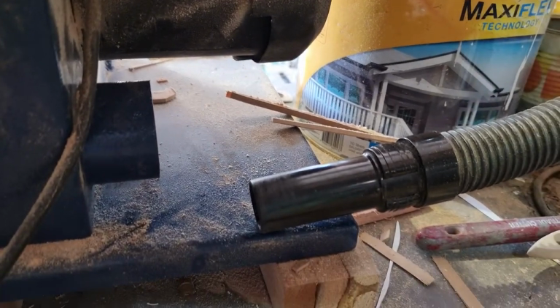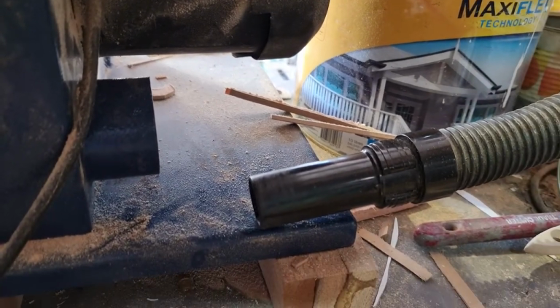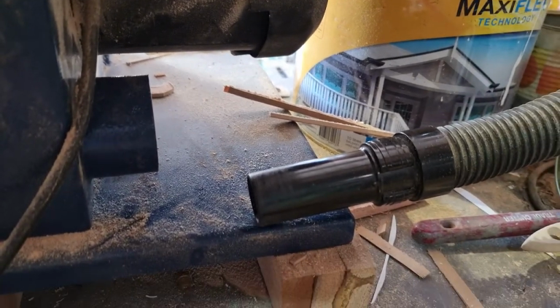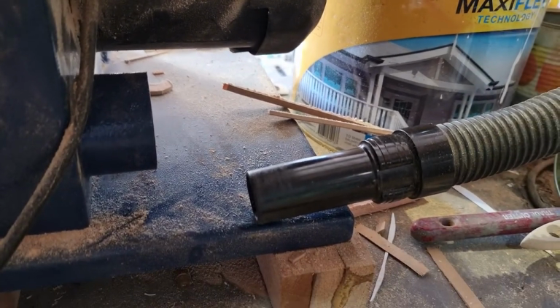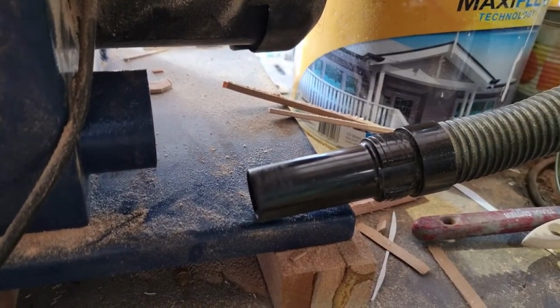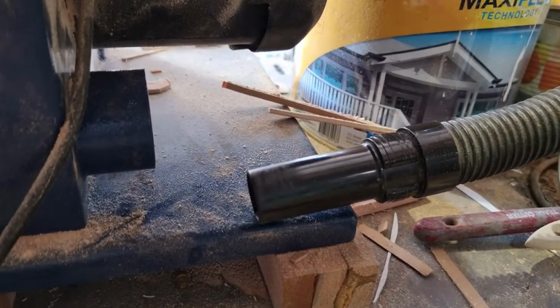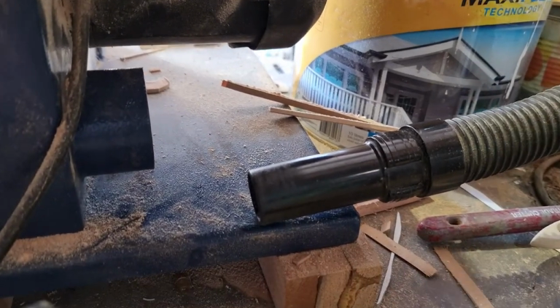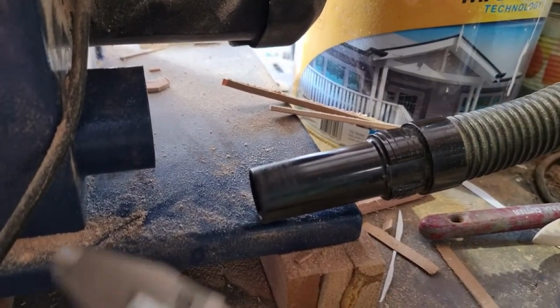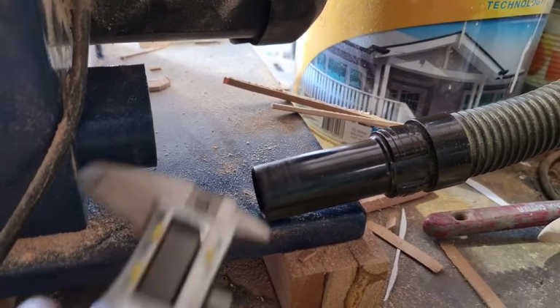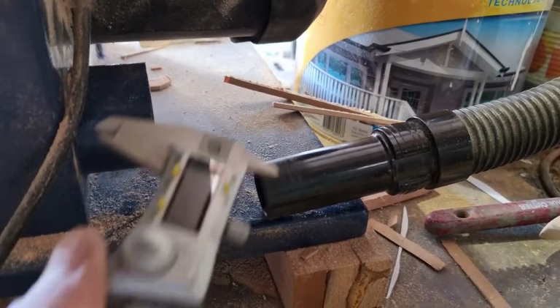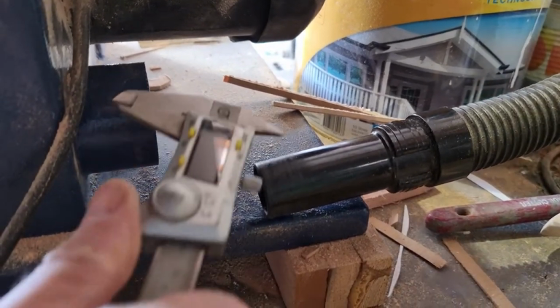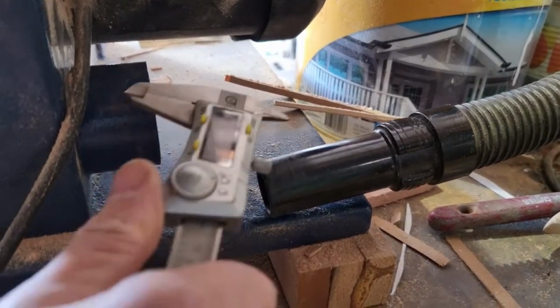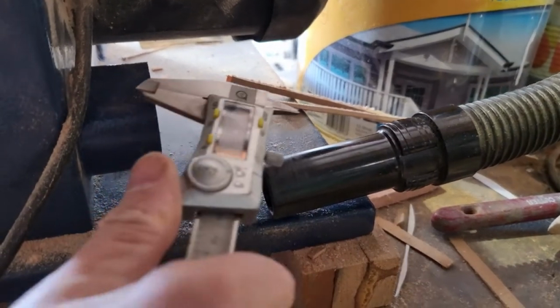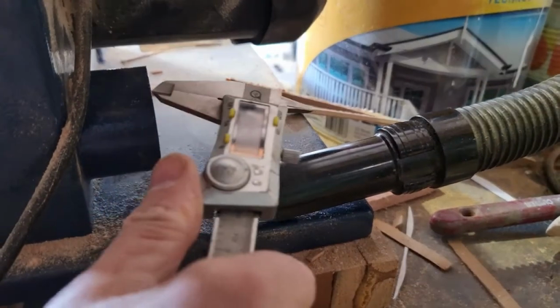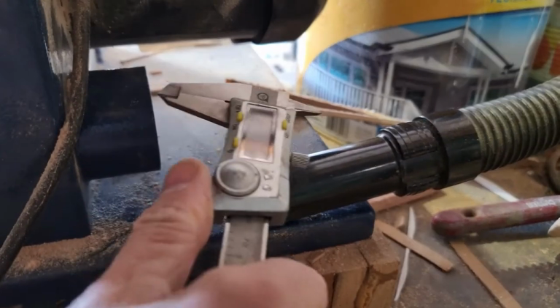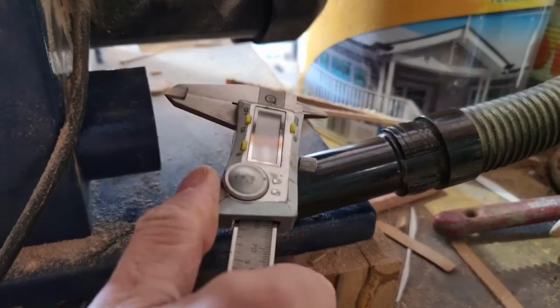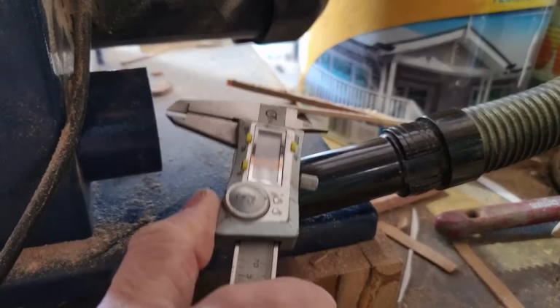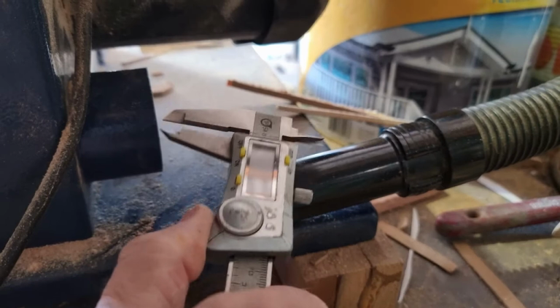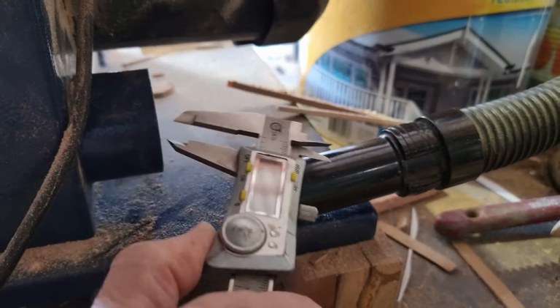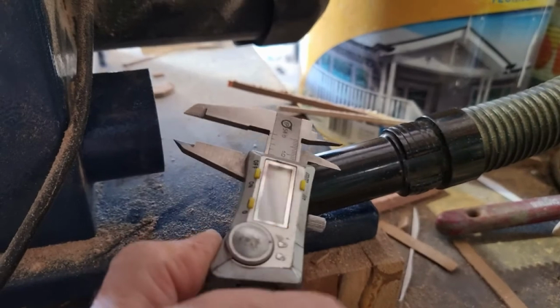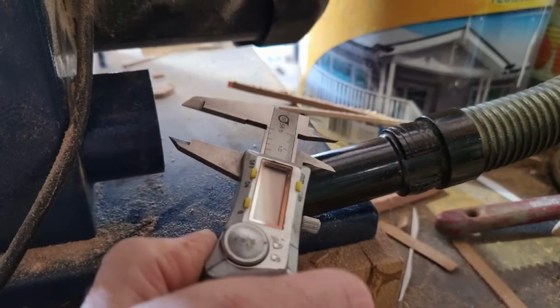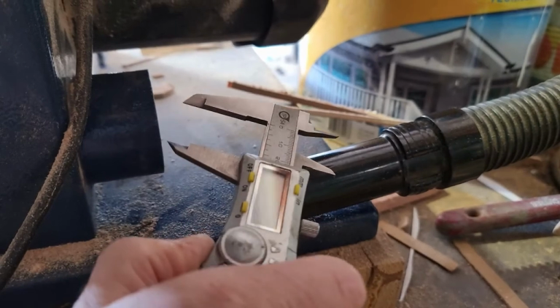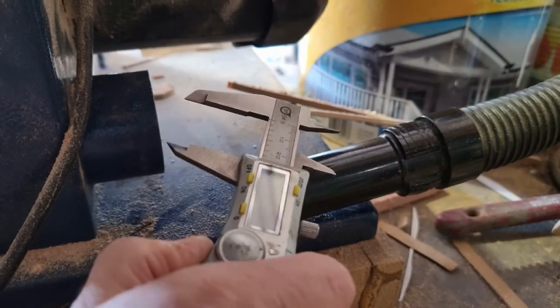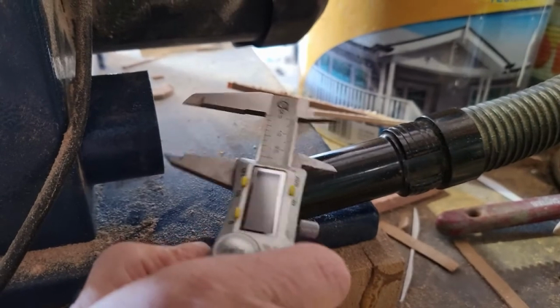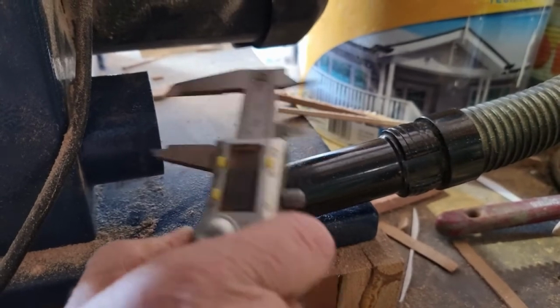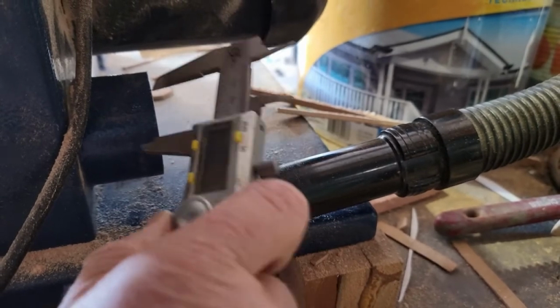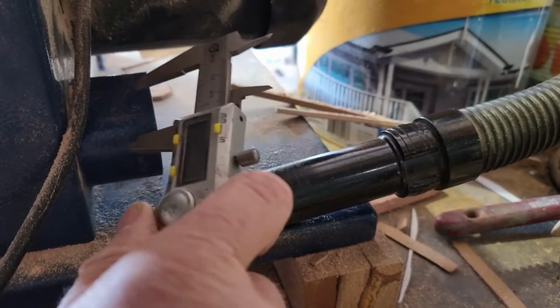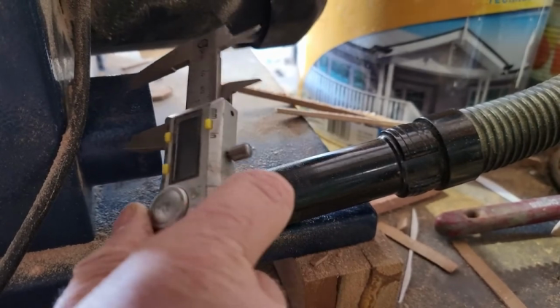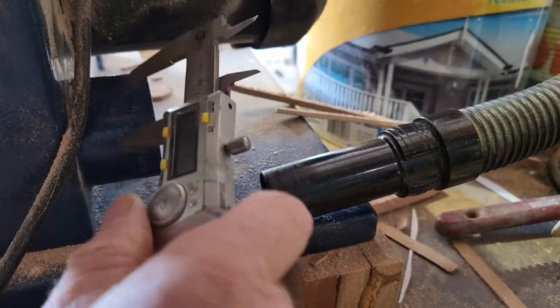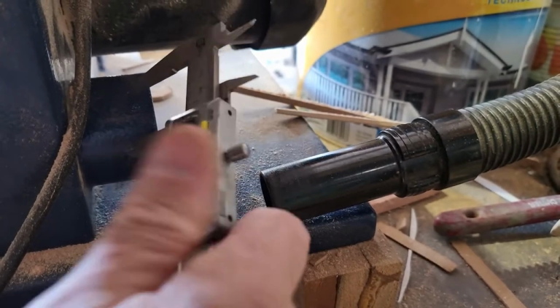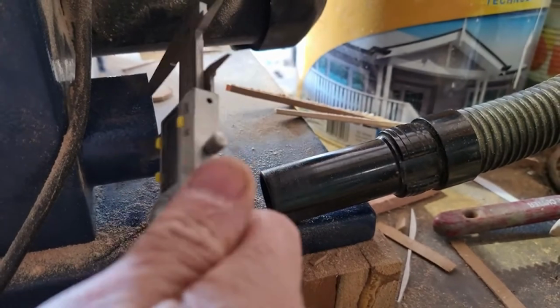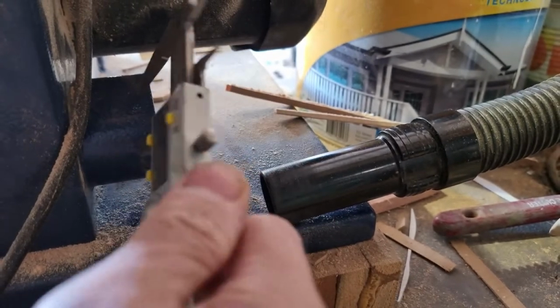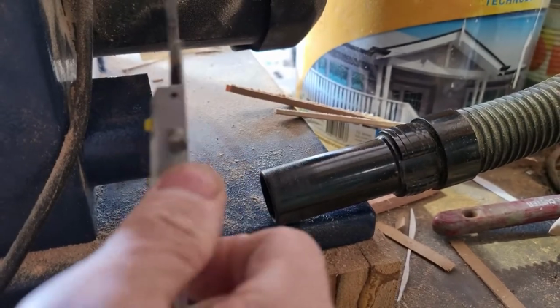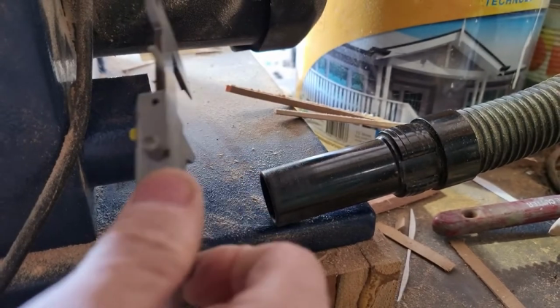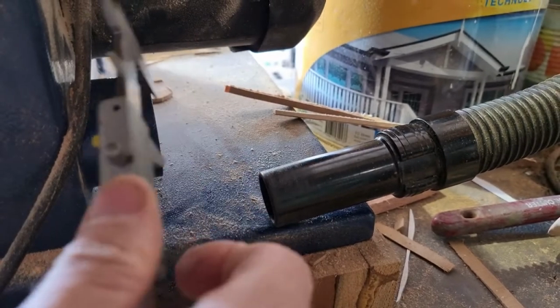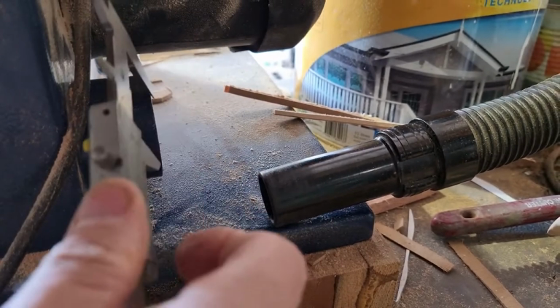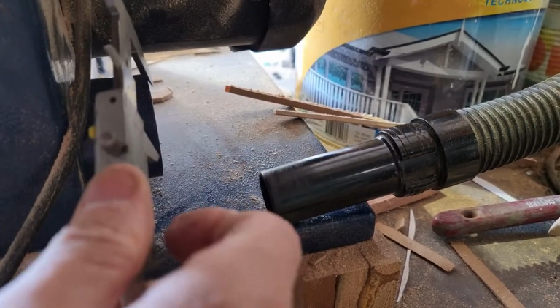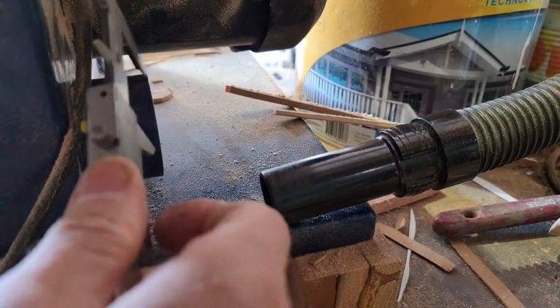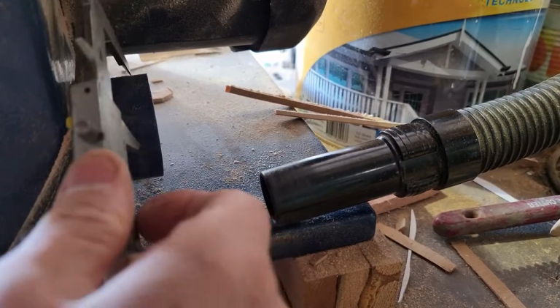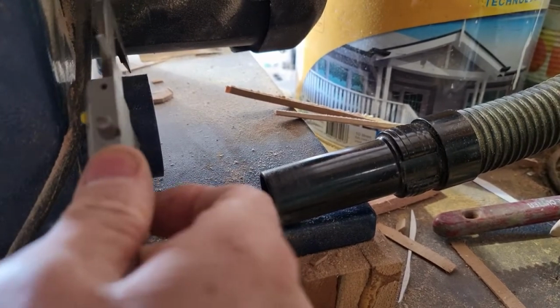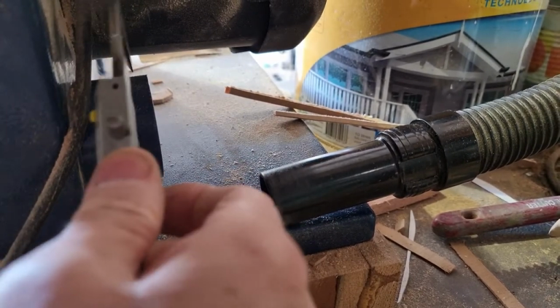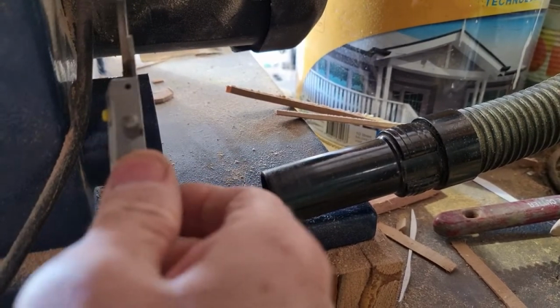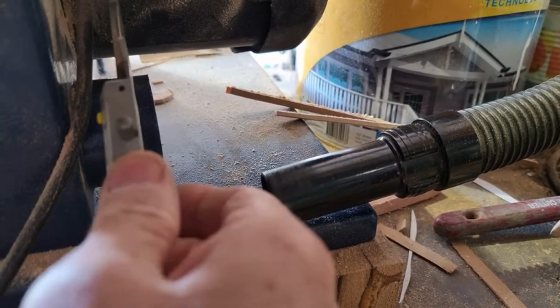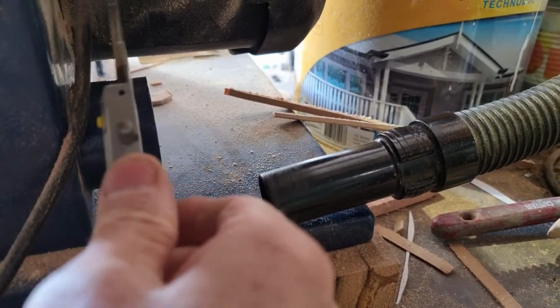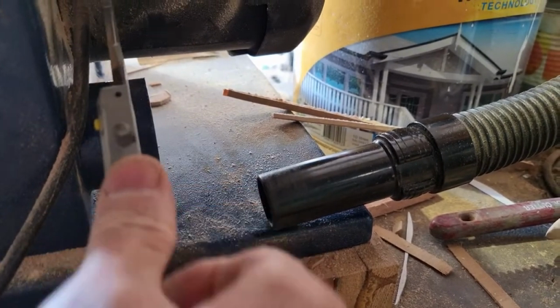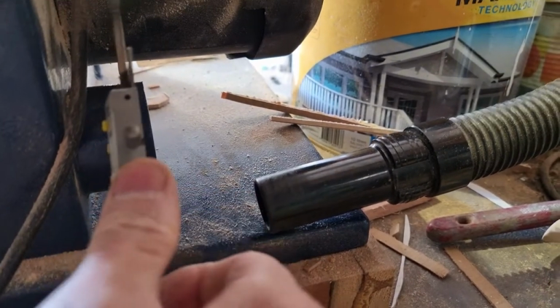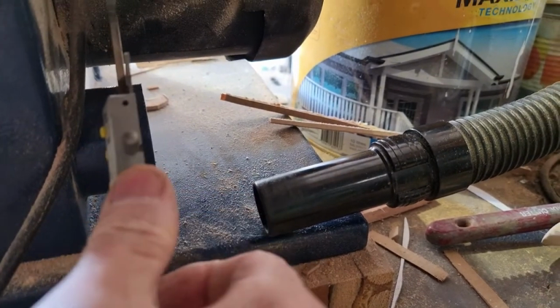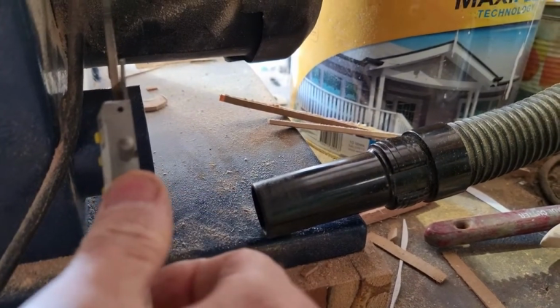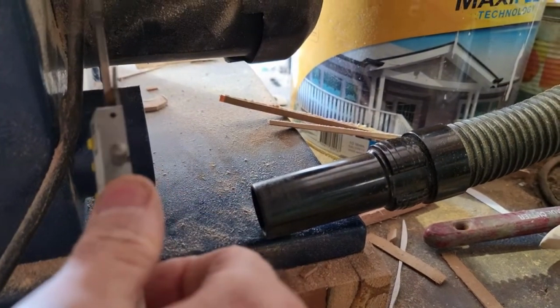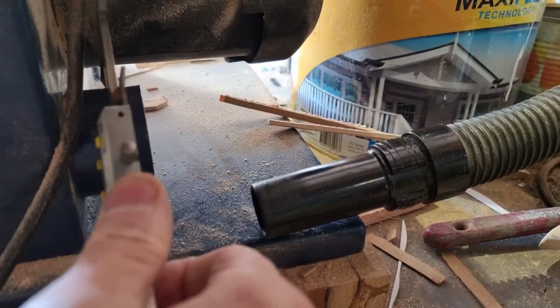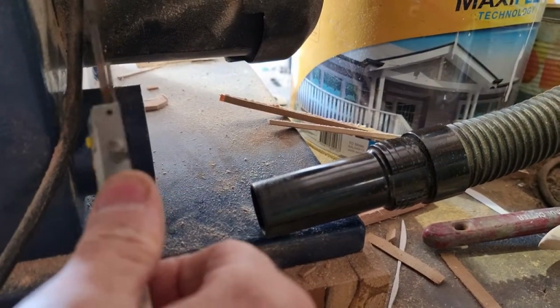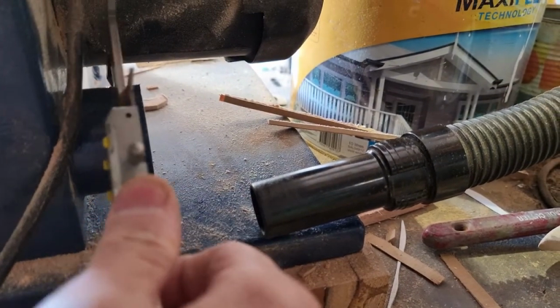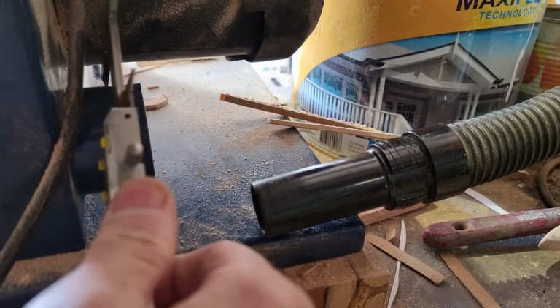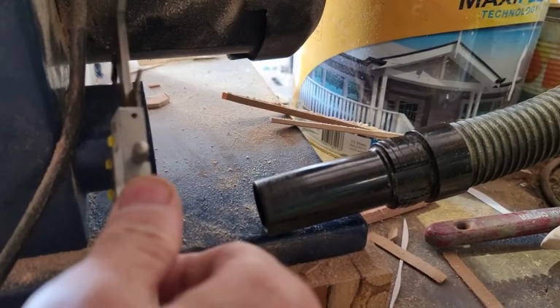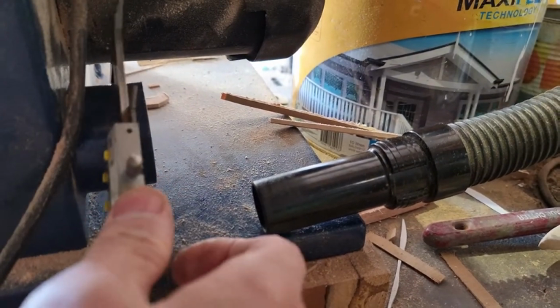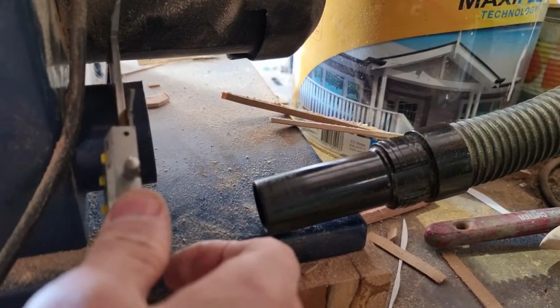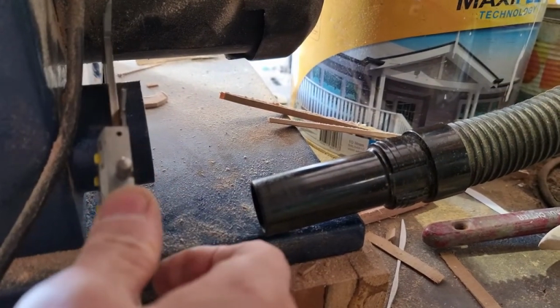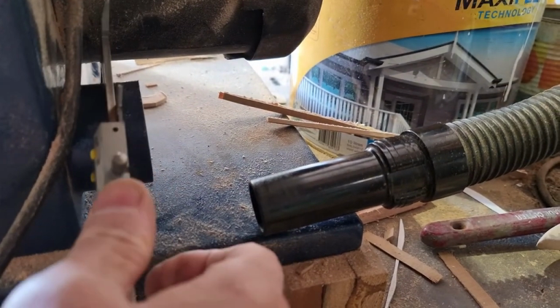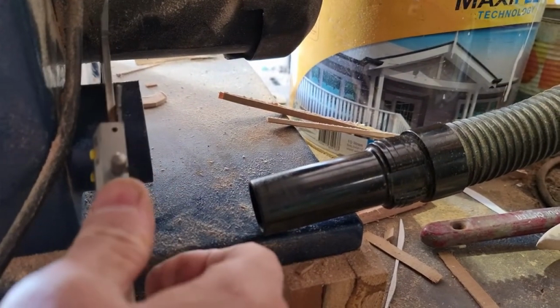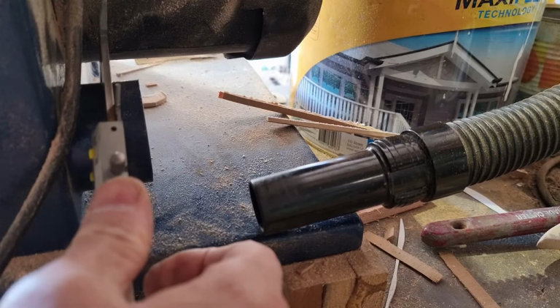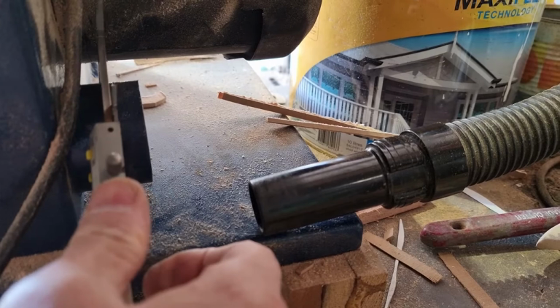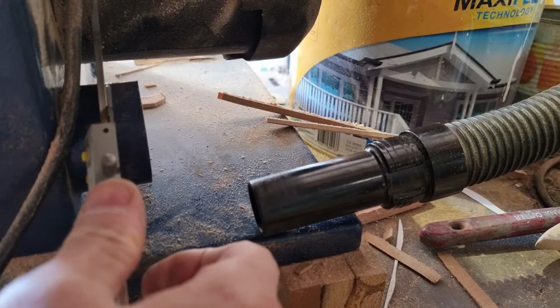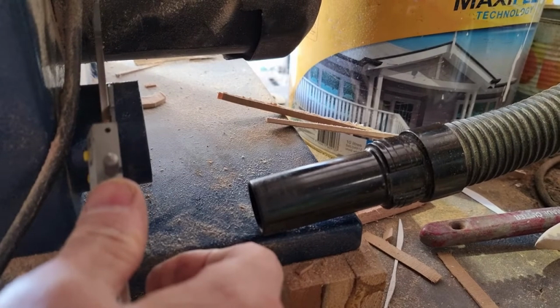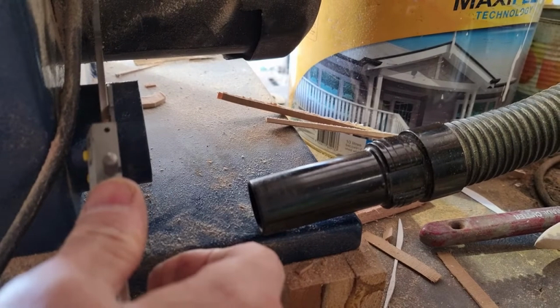In this particular case, with the calipers we measure the external diameter of the extraction port, which is 59.13mm.